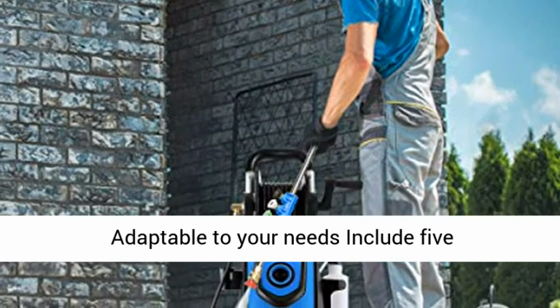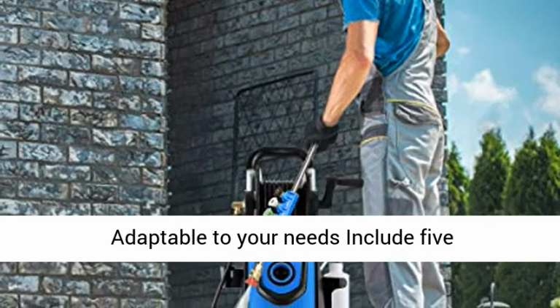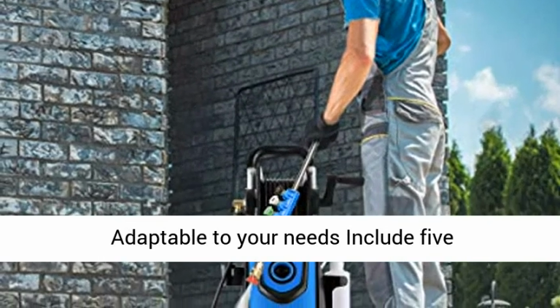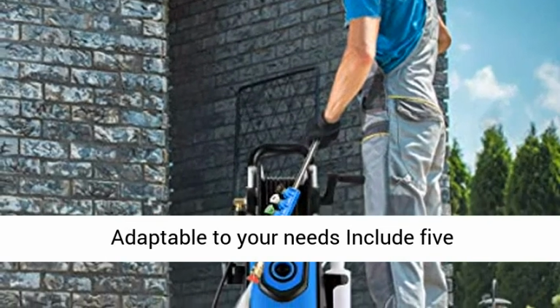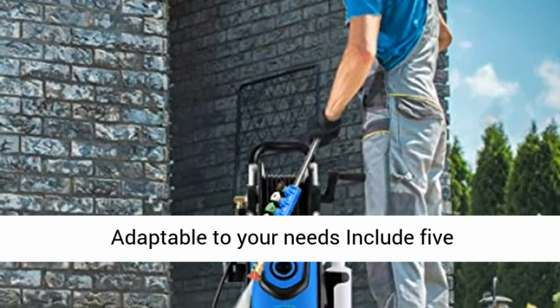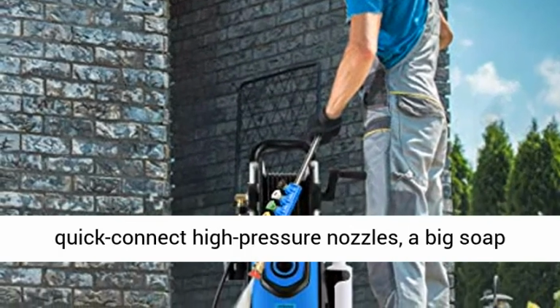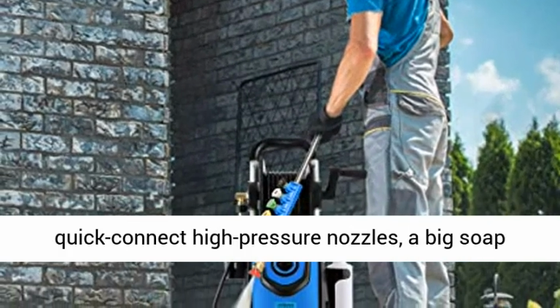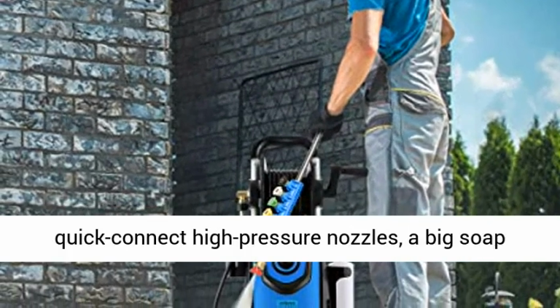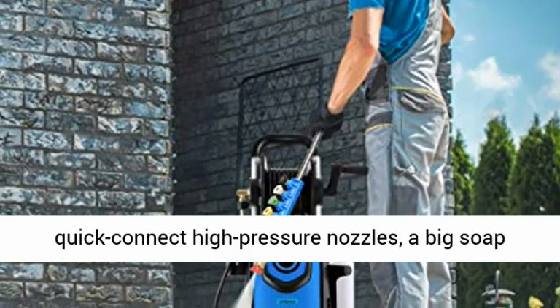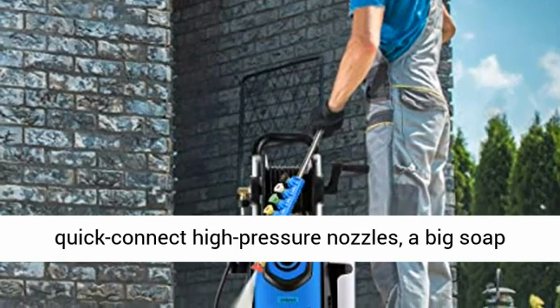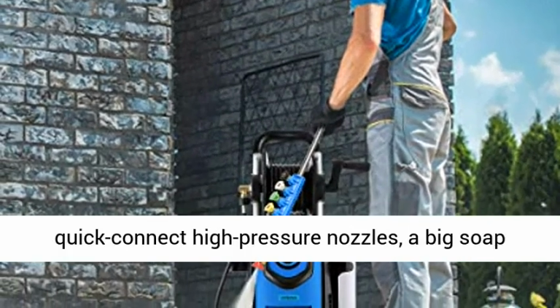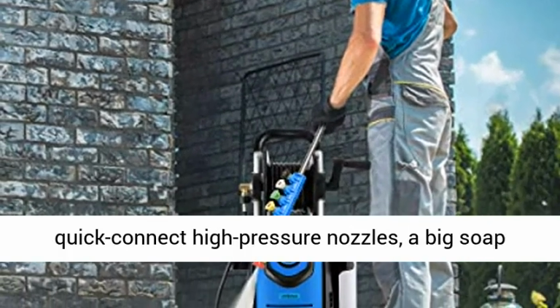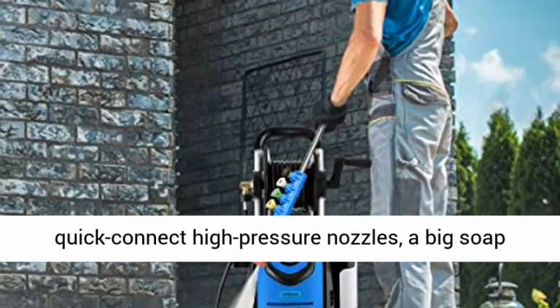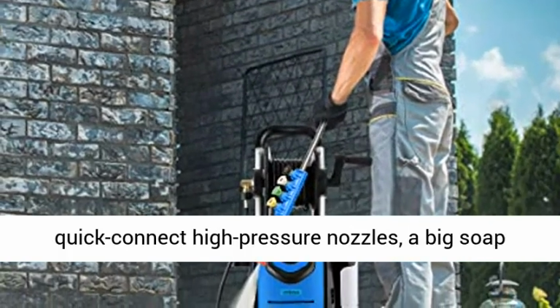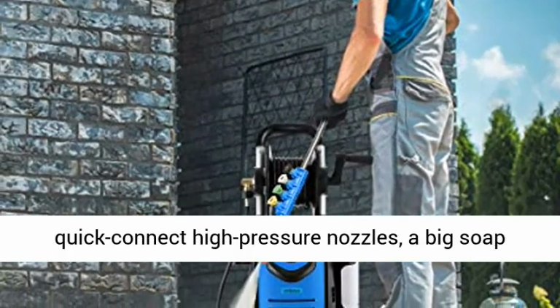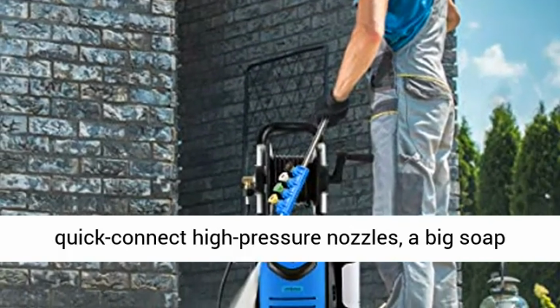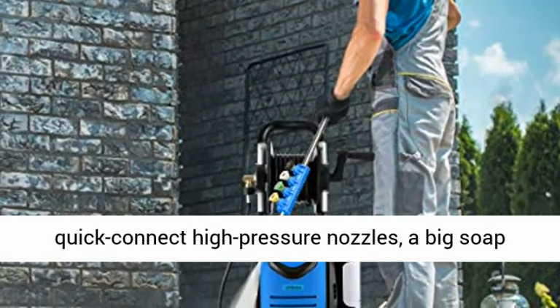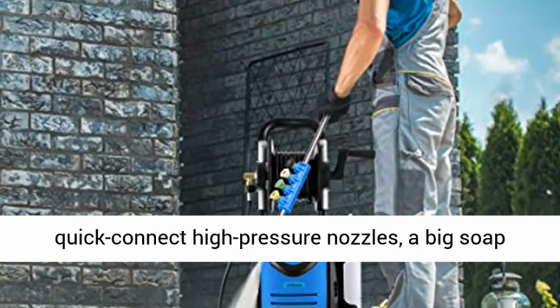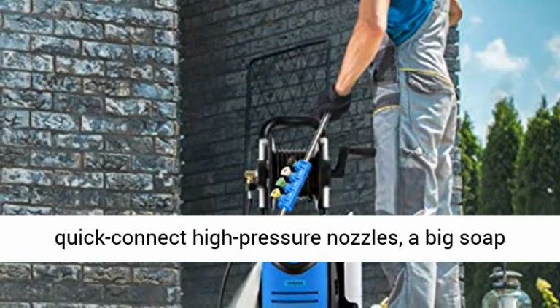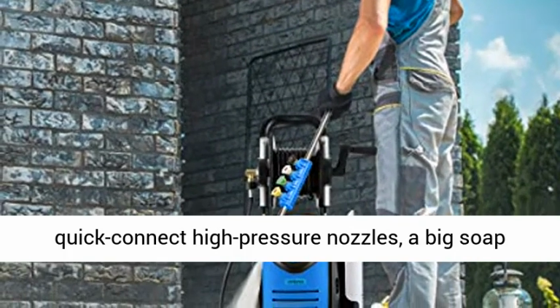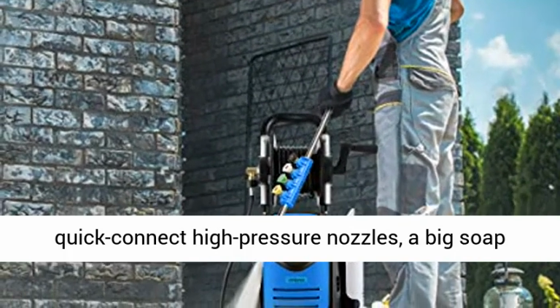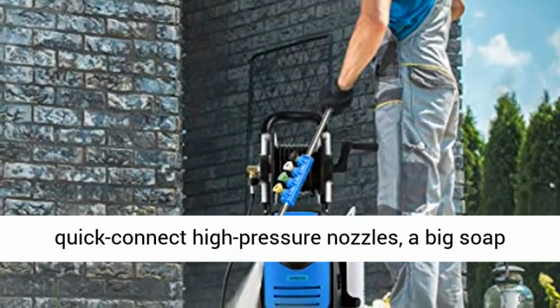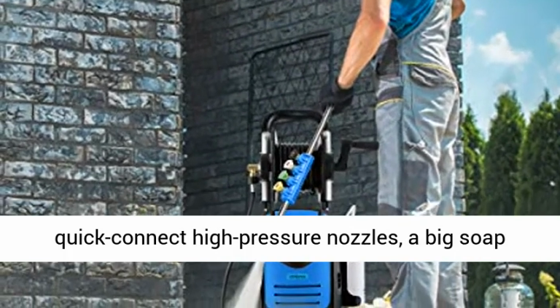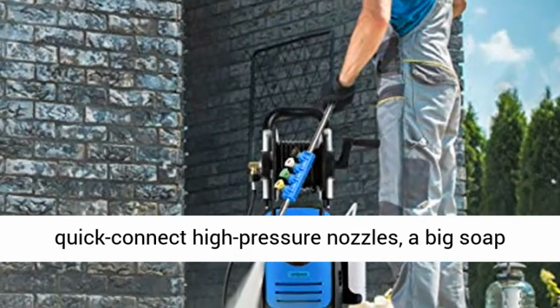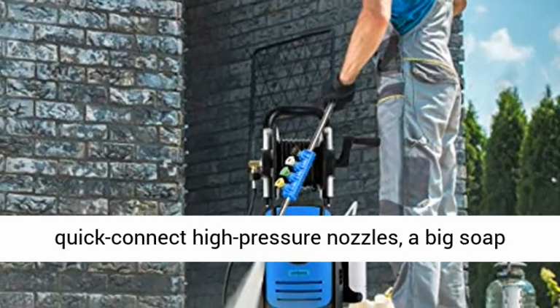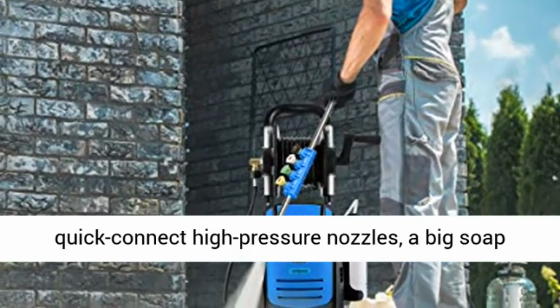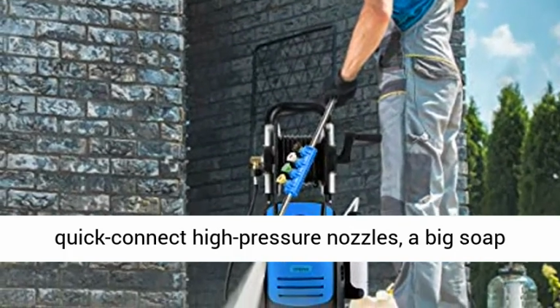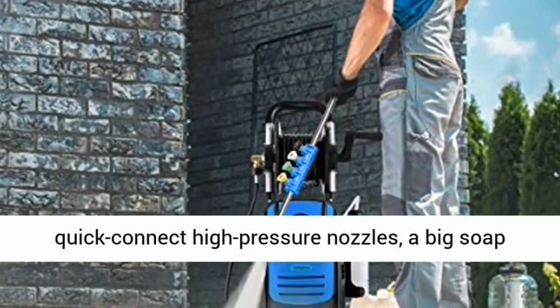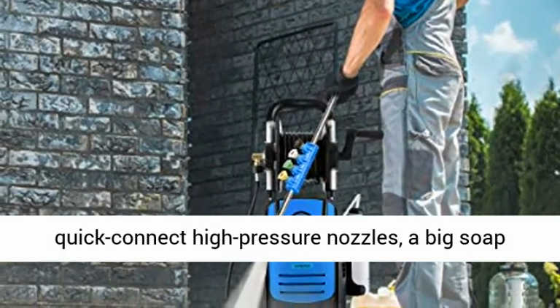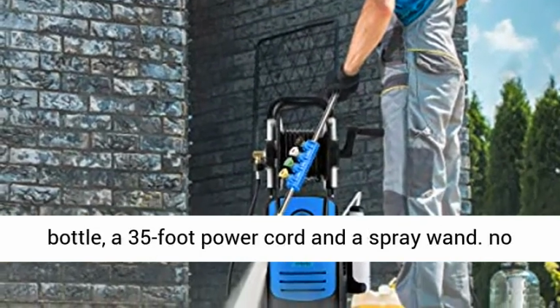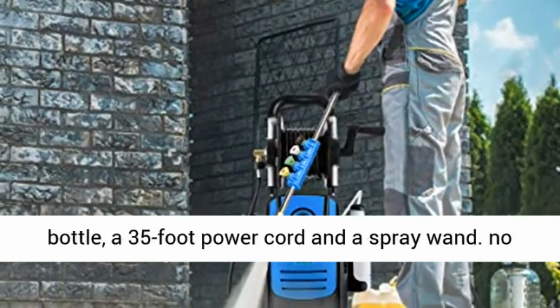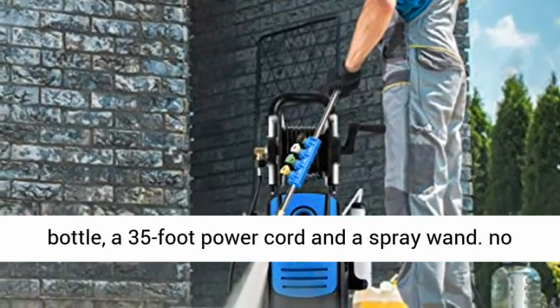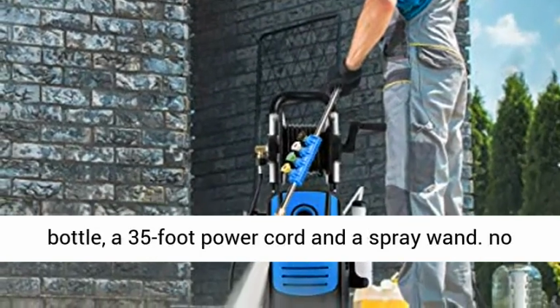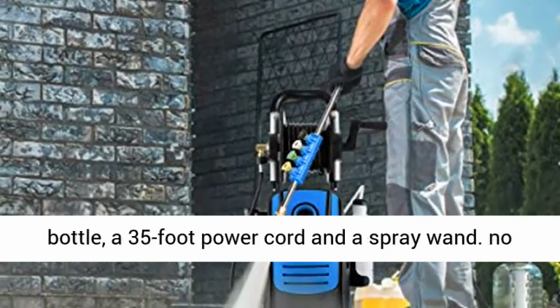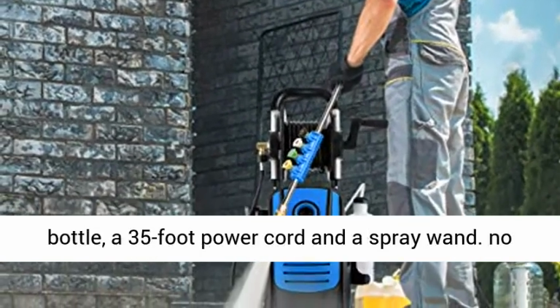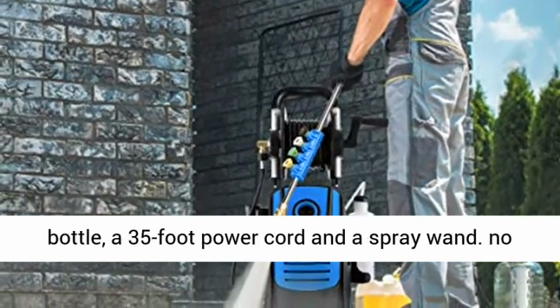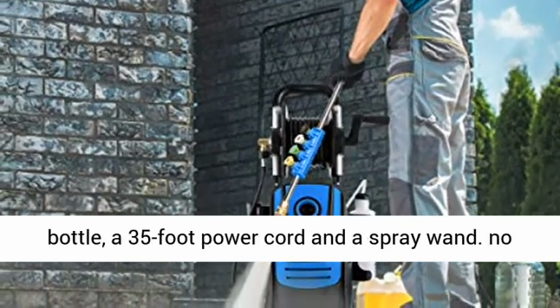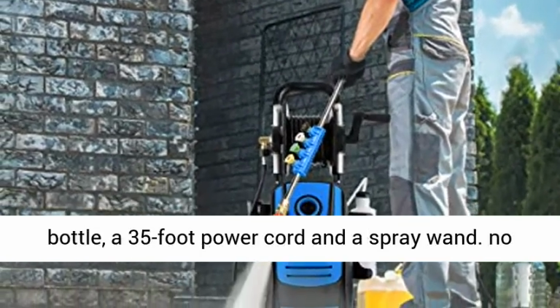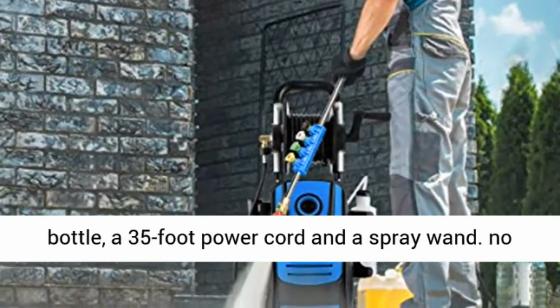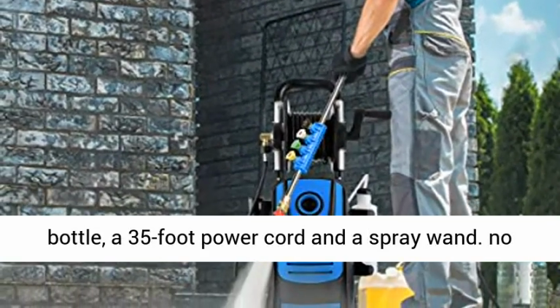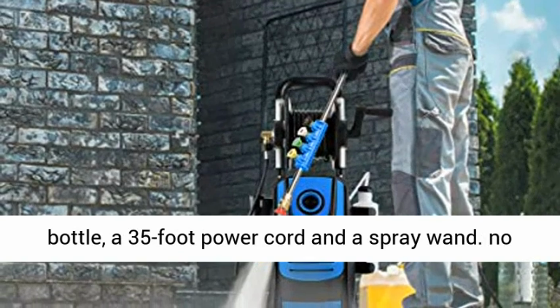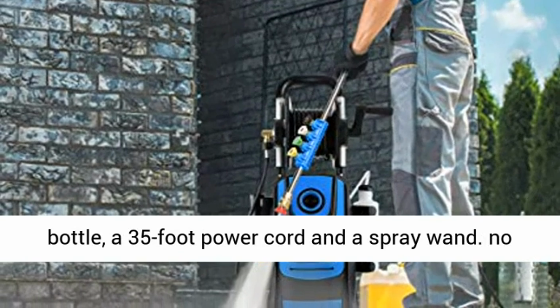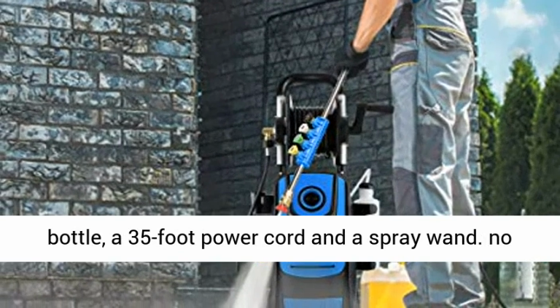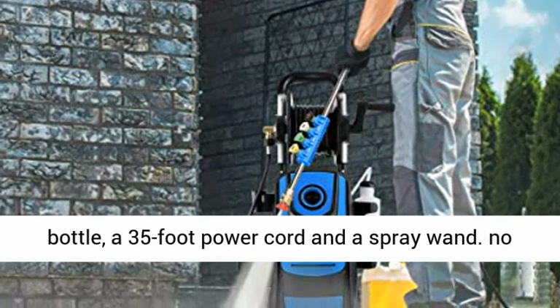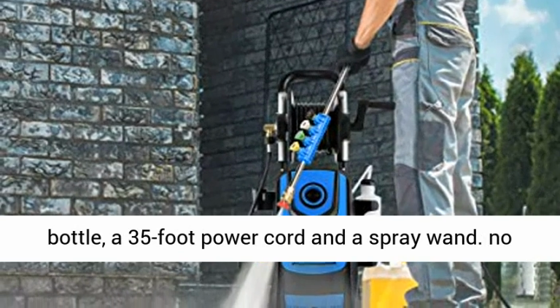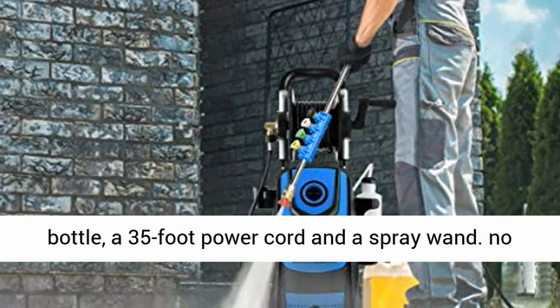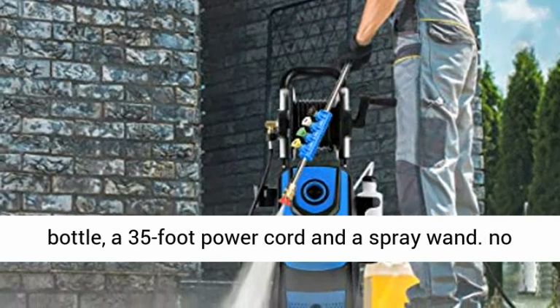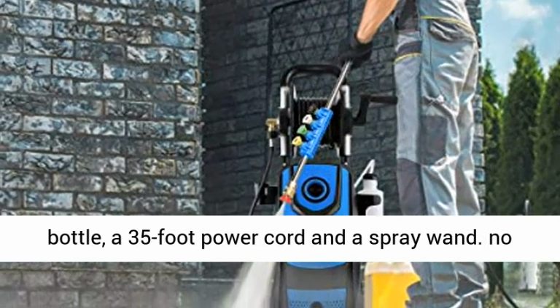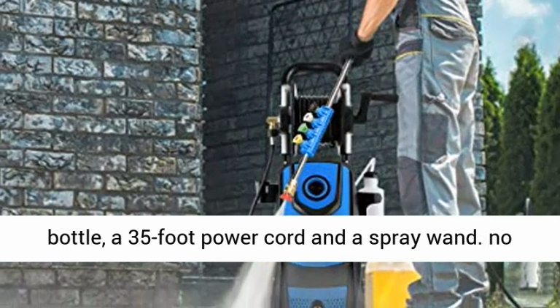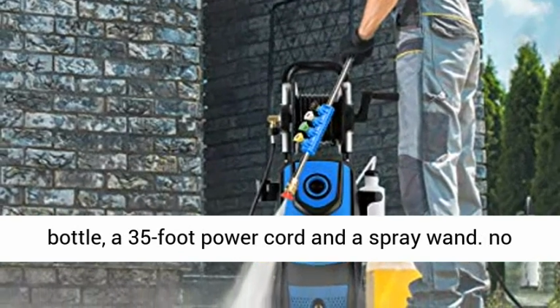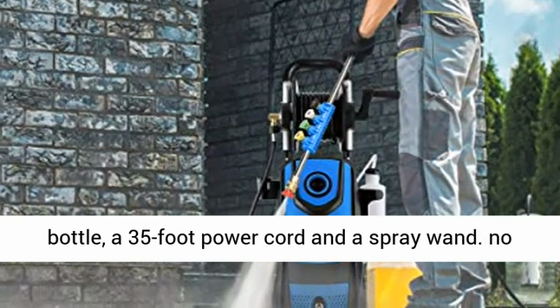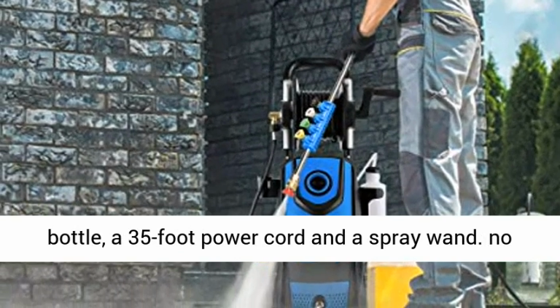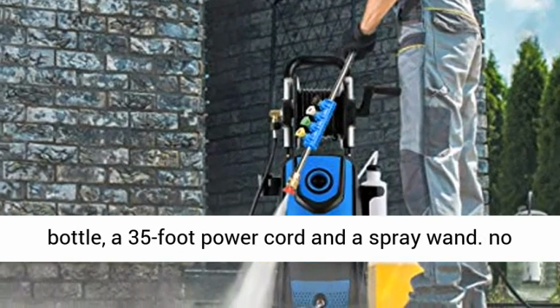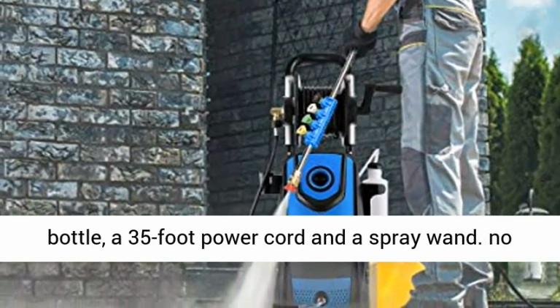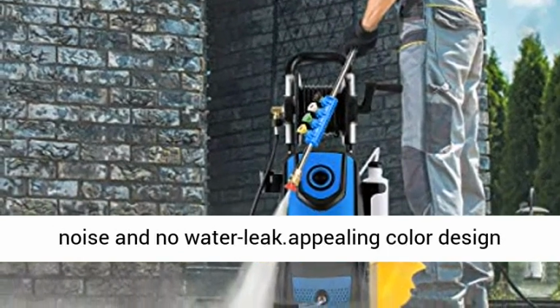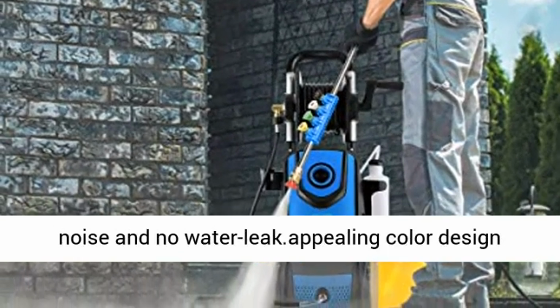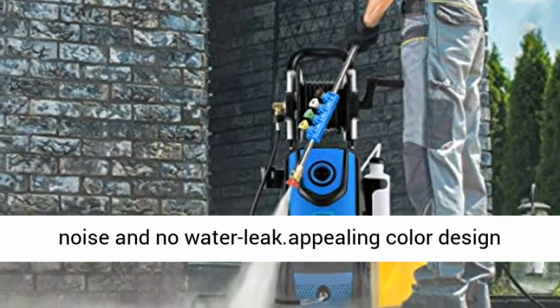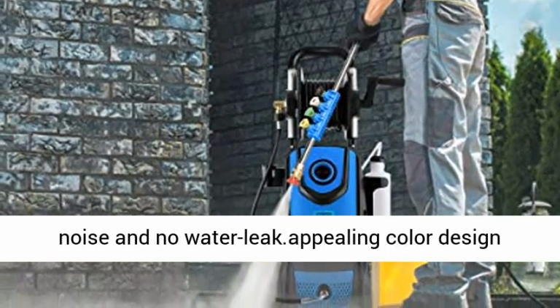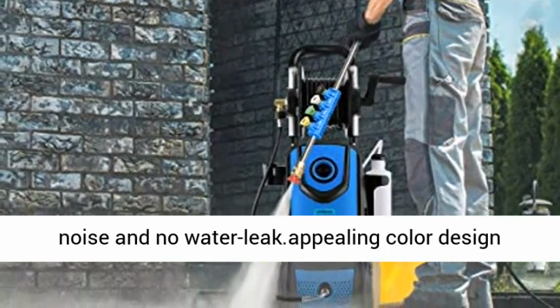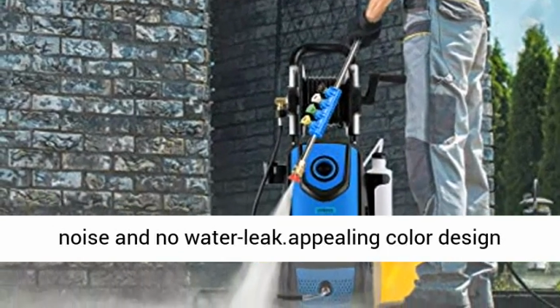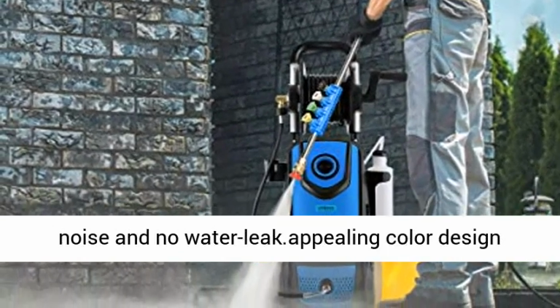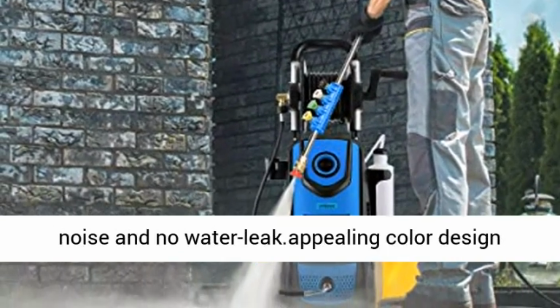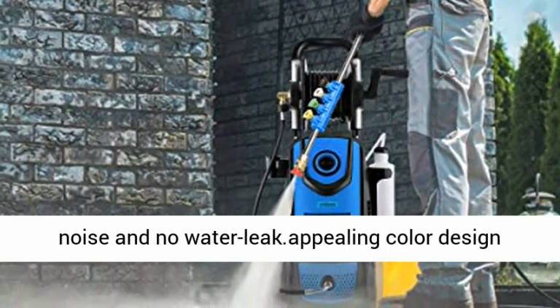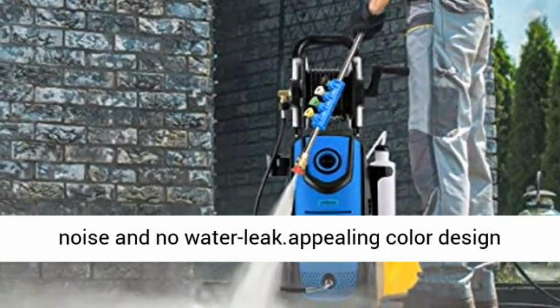Adaptable to your needs: includes 5 quick-connect high pressure nozzles, a big soap bottle, a 35-foot power cord and a spray wand.